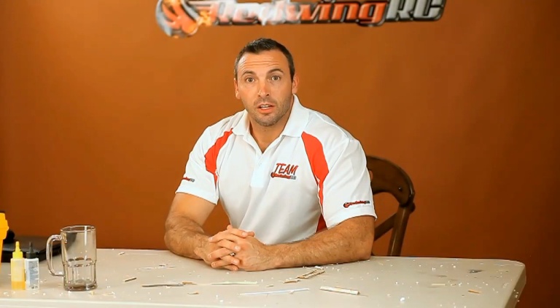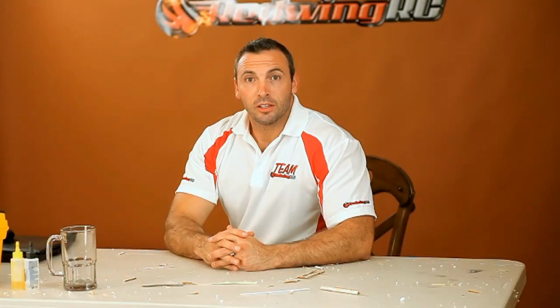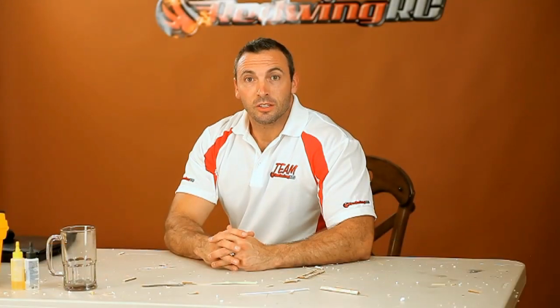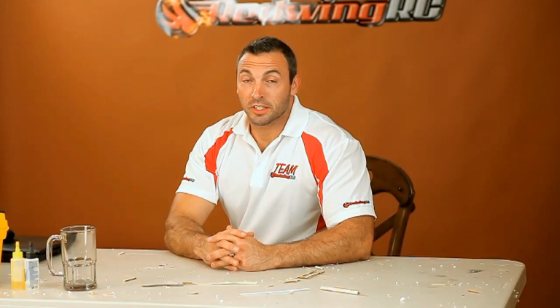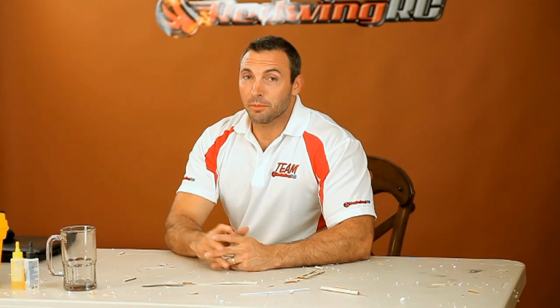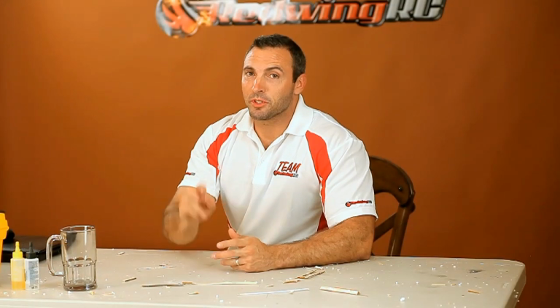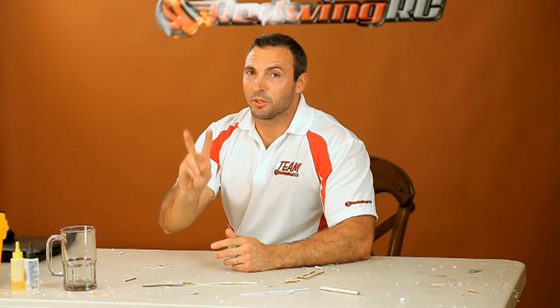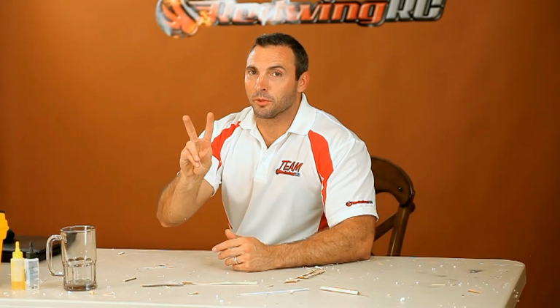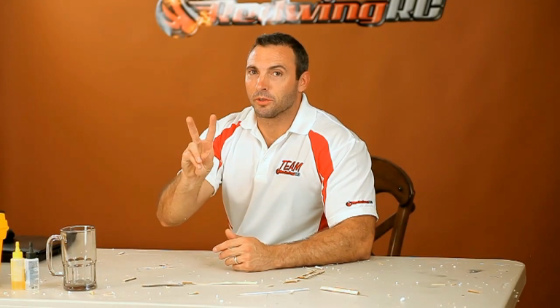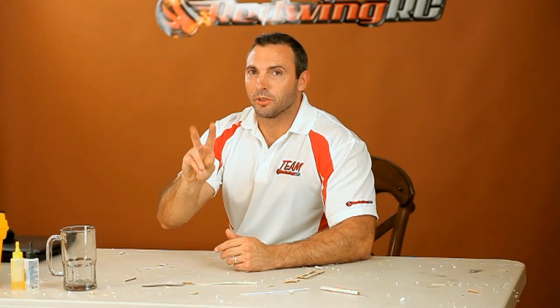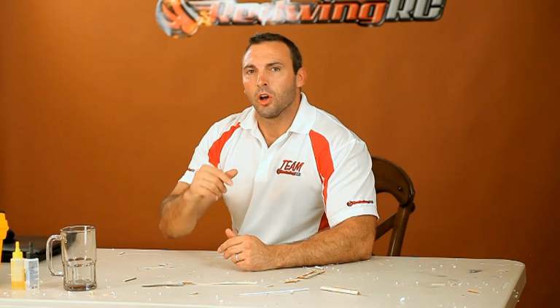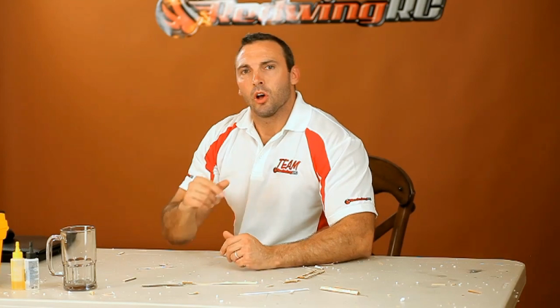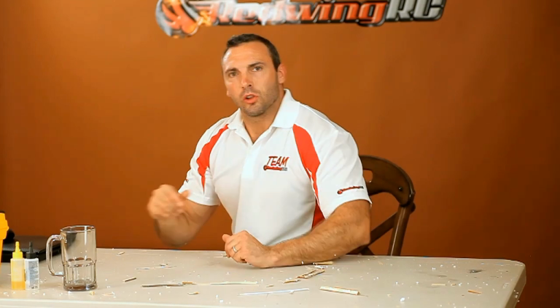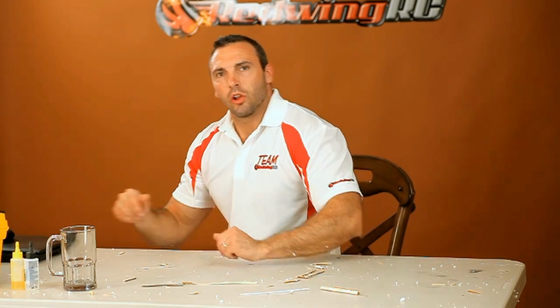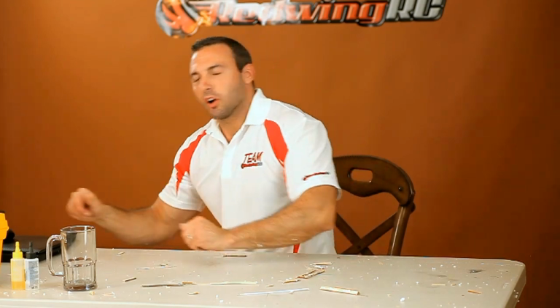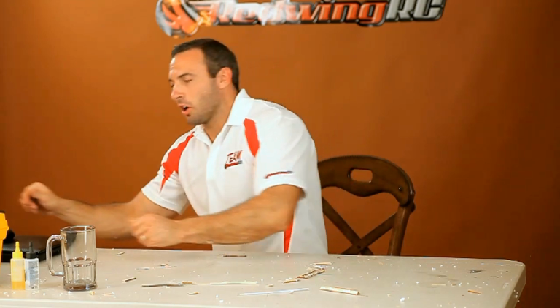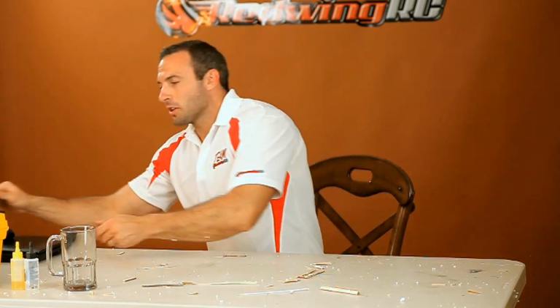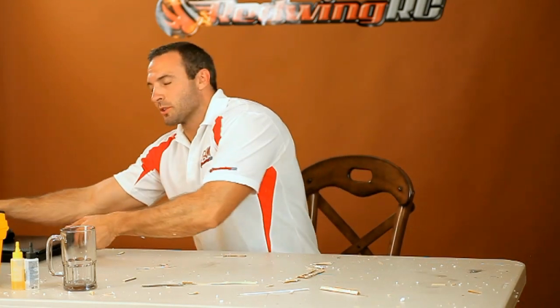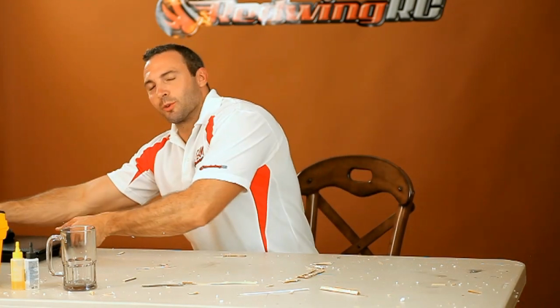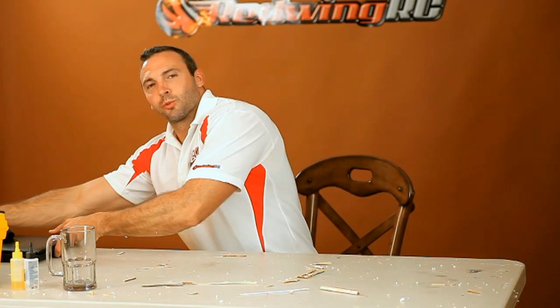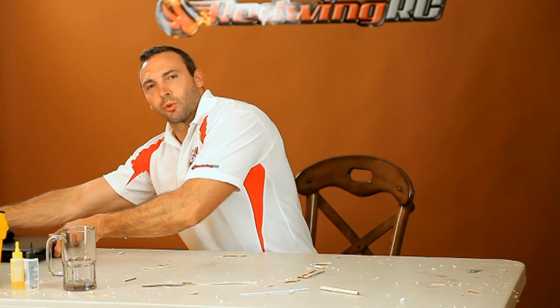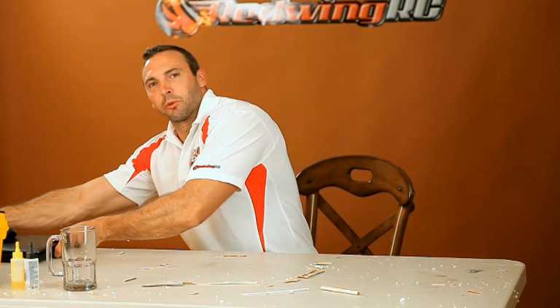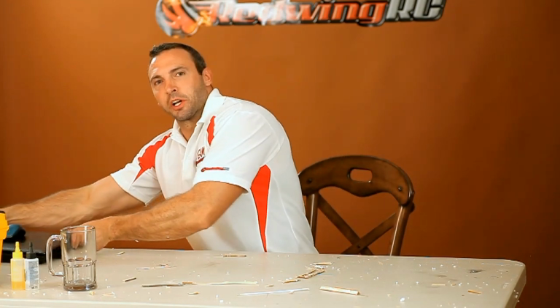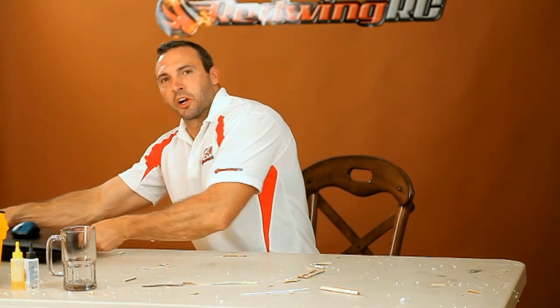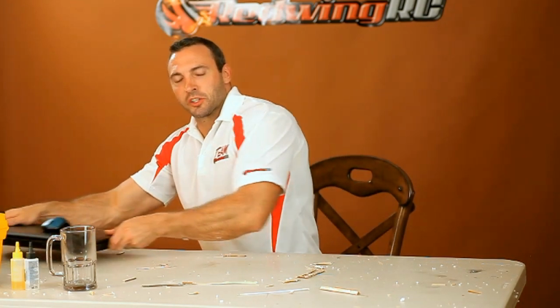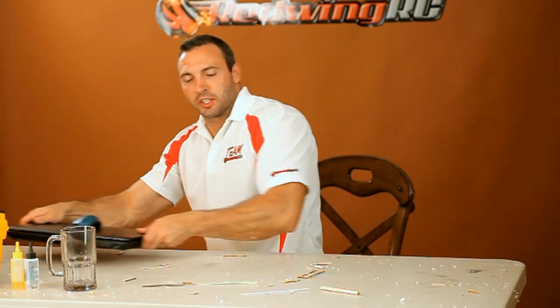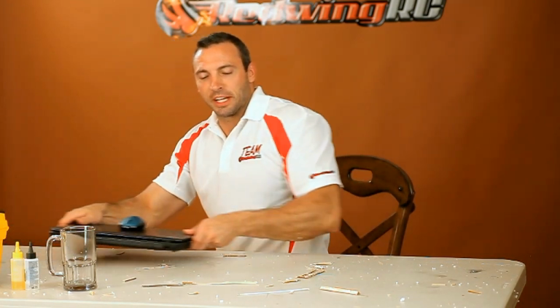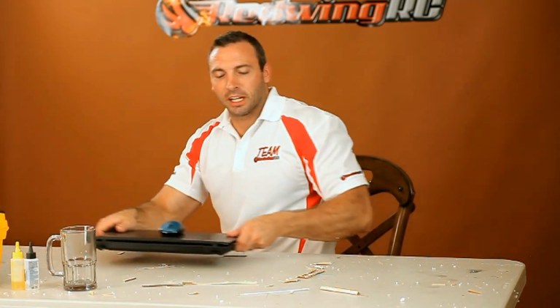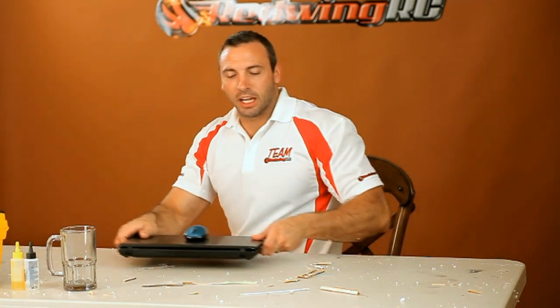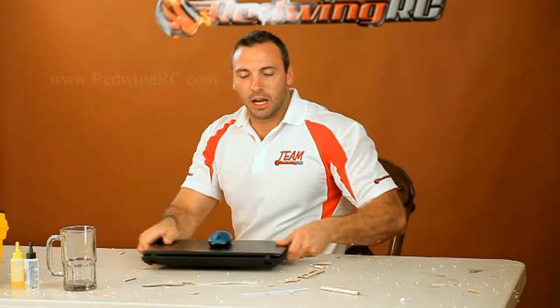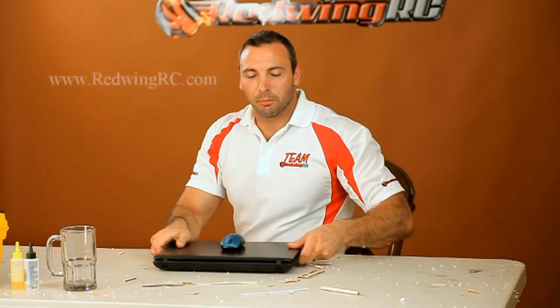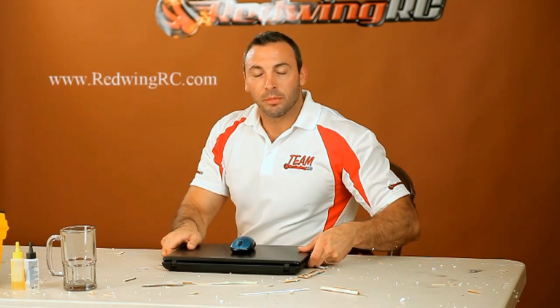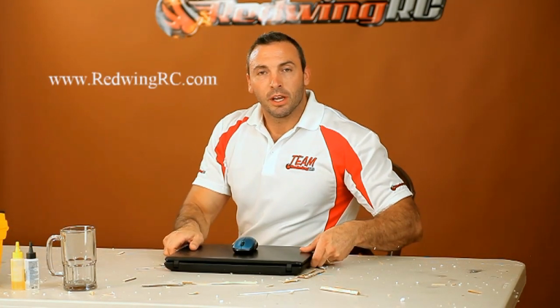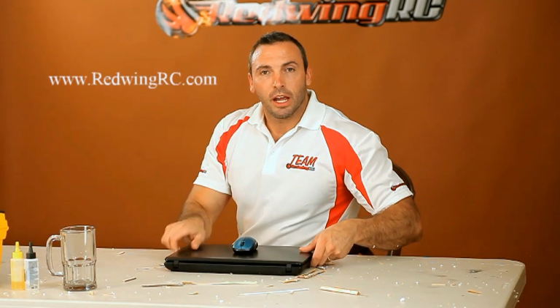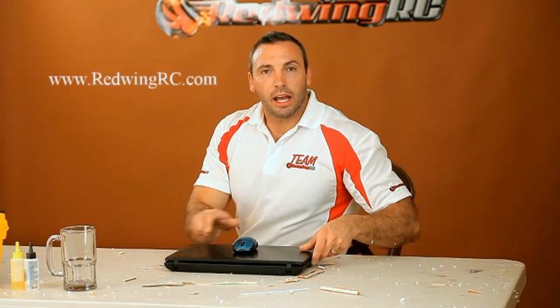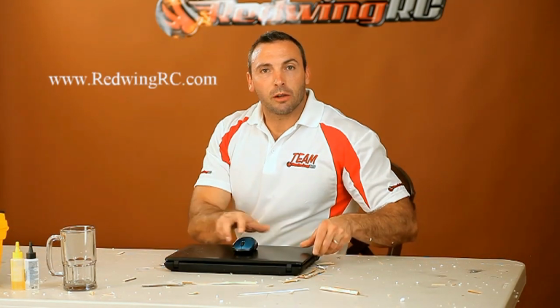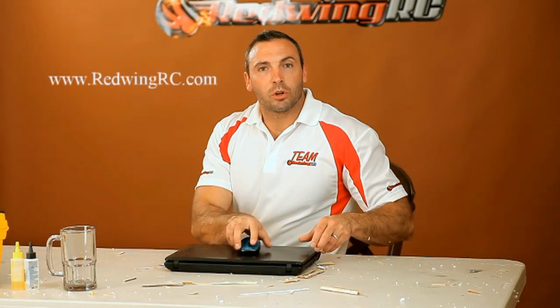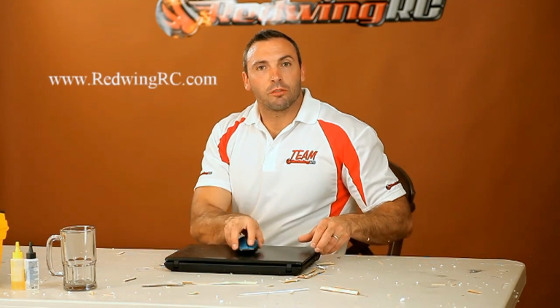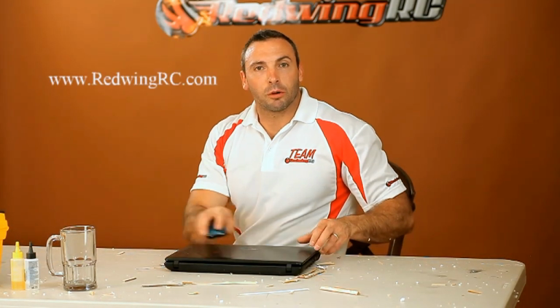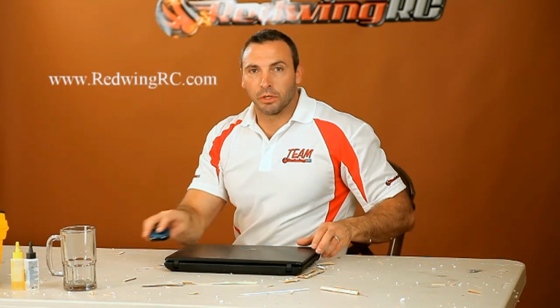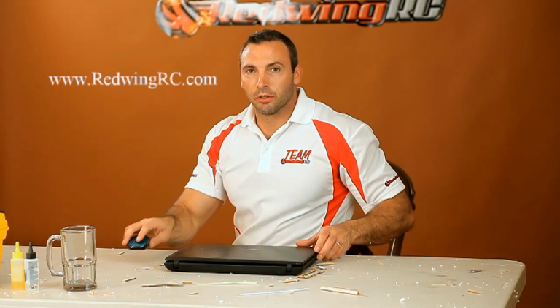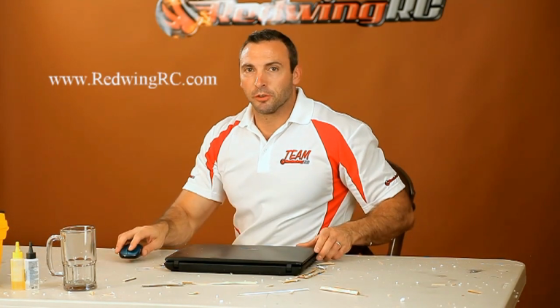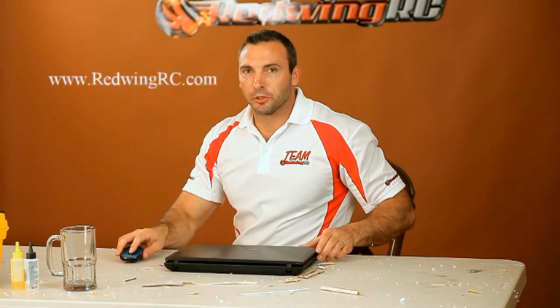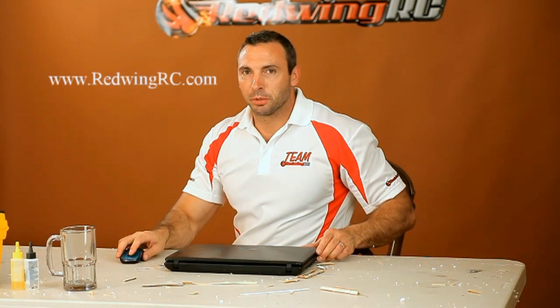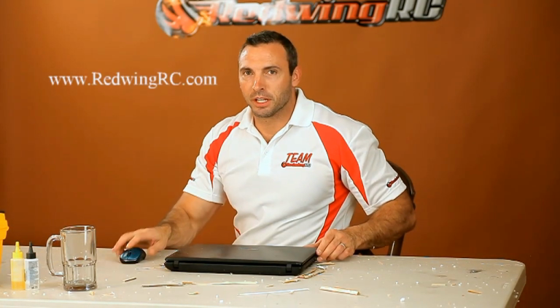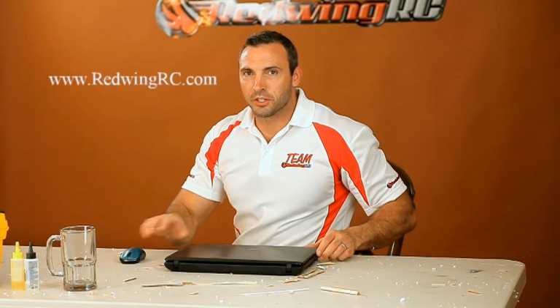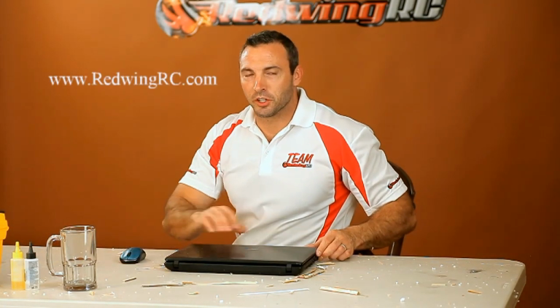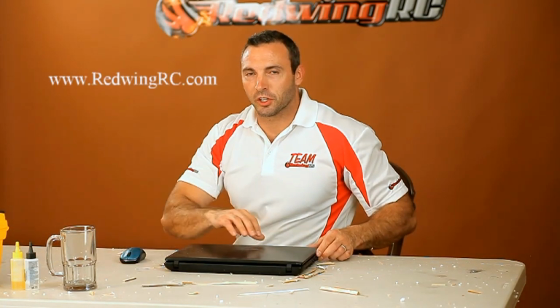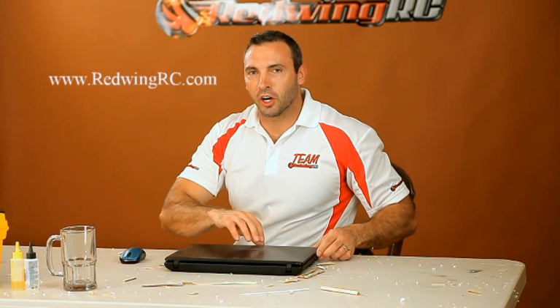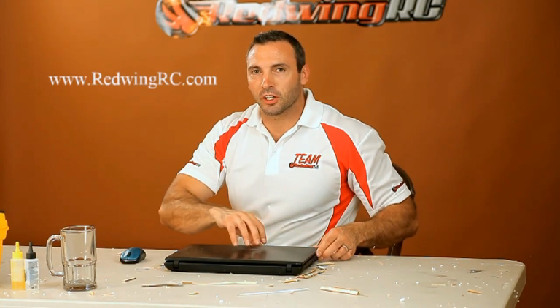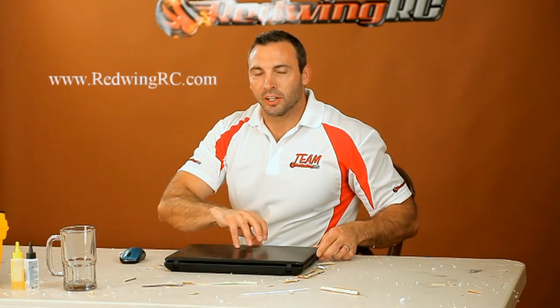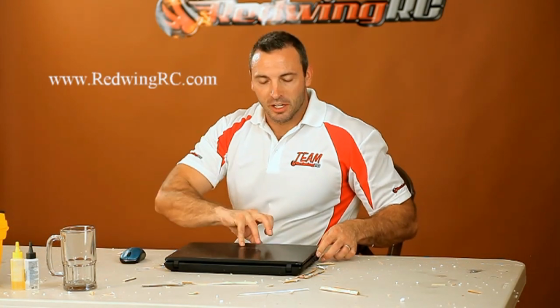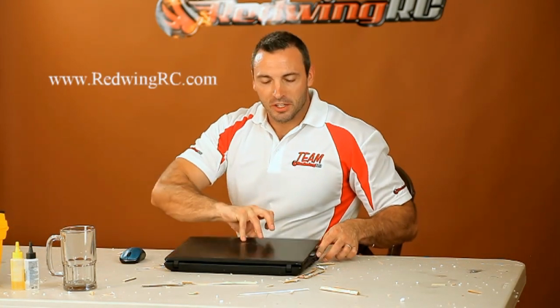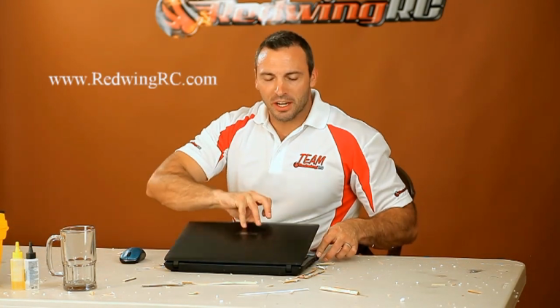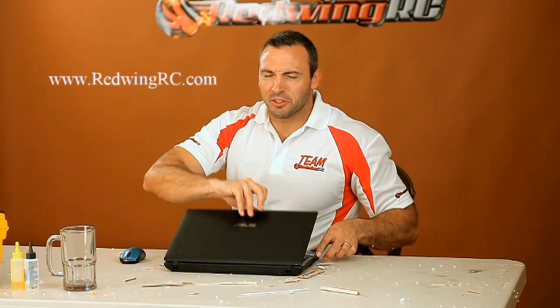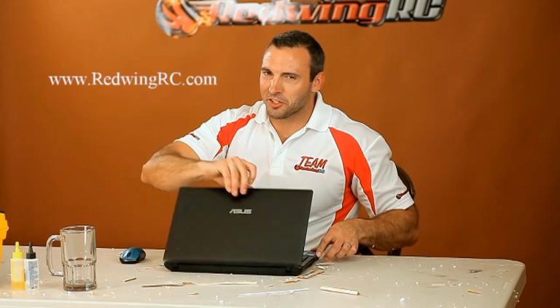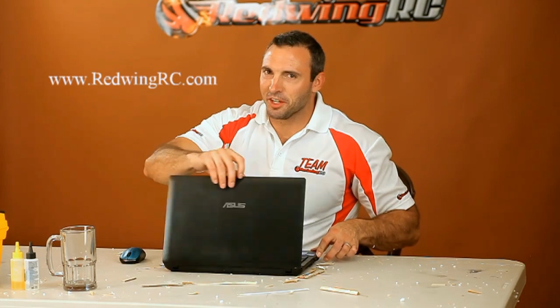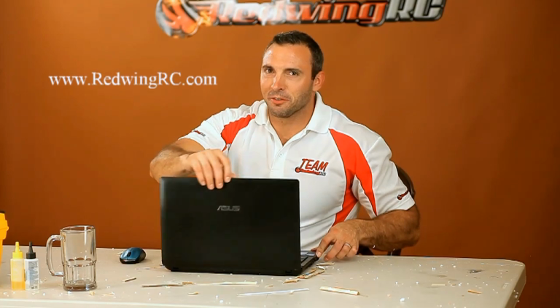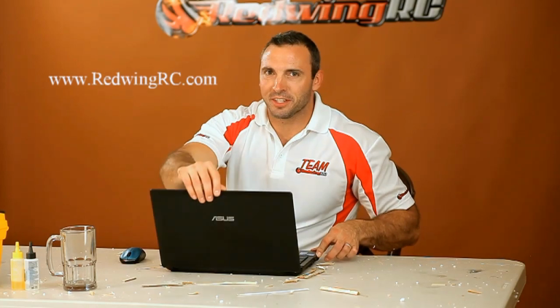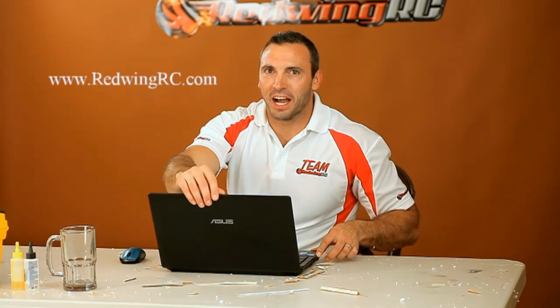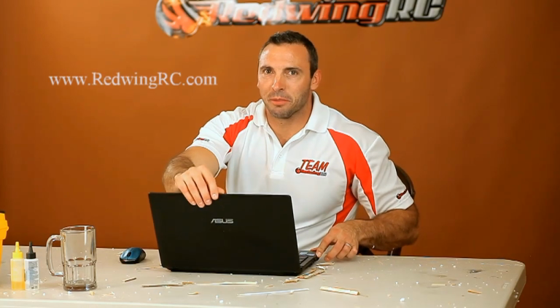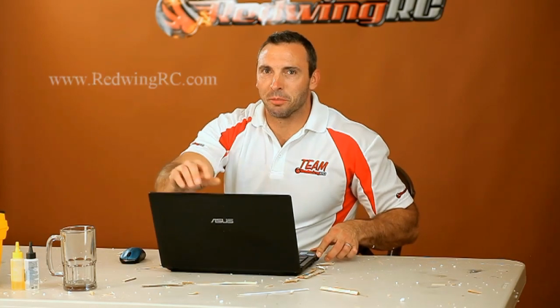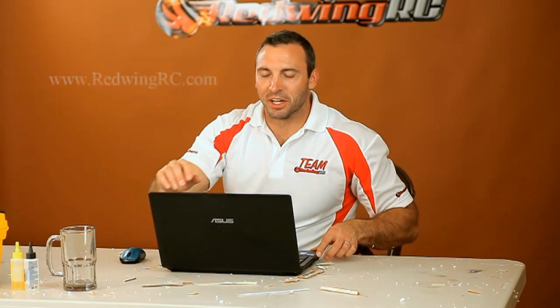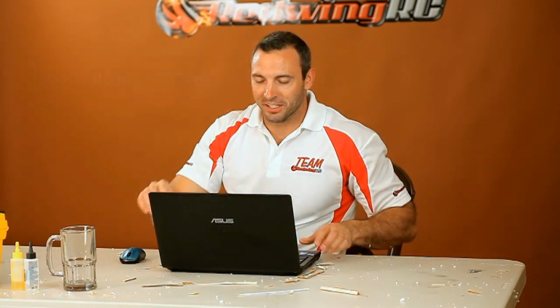Step two. Log on to RedWingRC.com and add one of our beautiful new planes to your cart, saving yourself time and money.